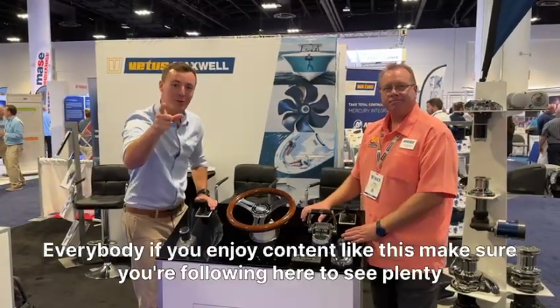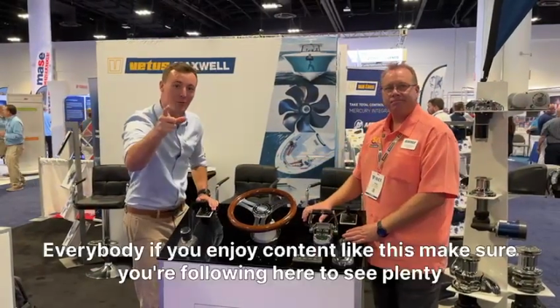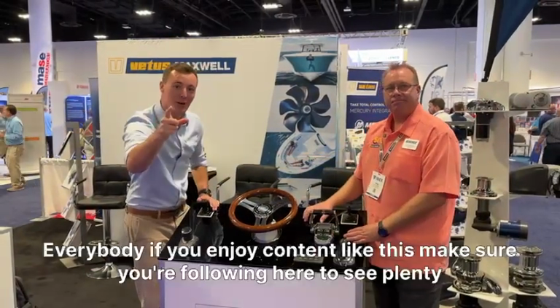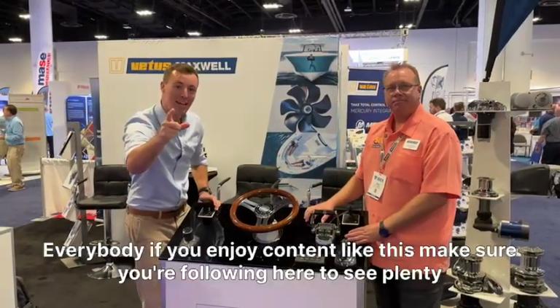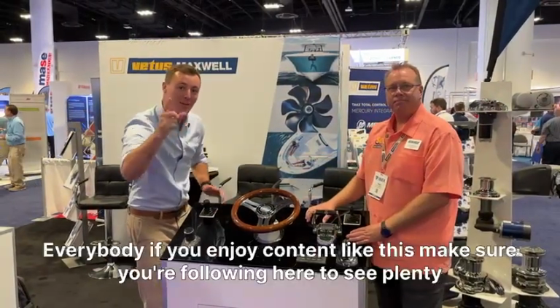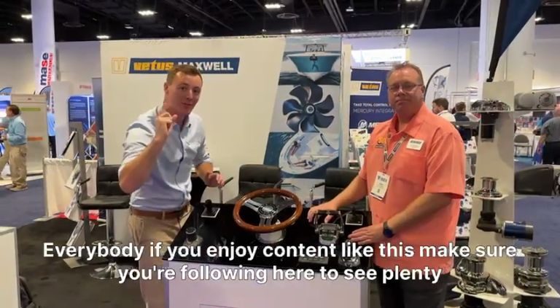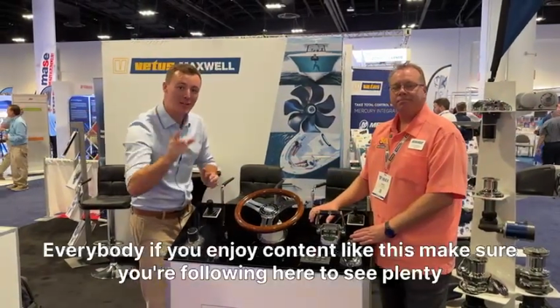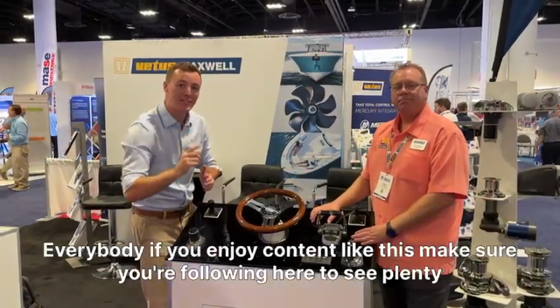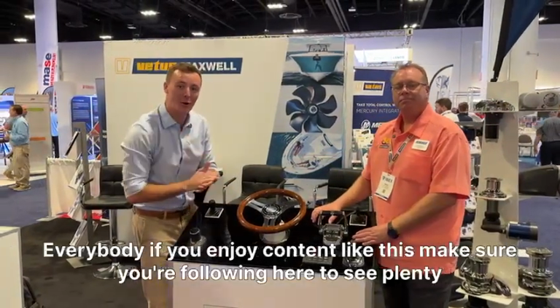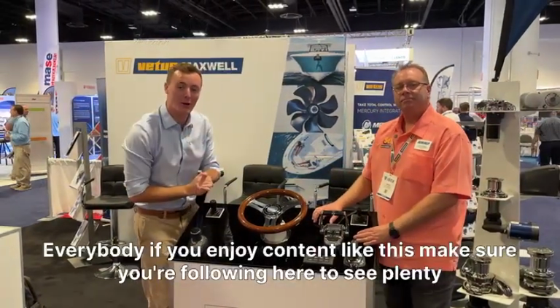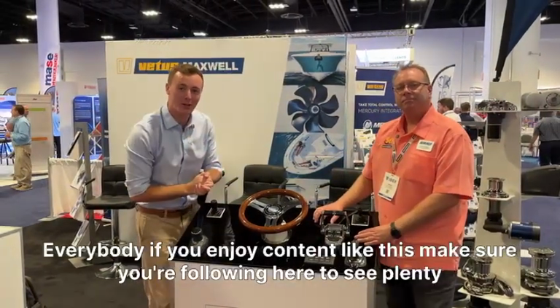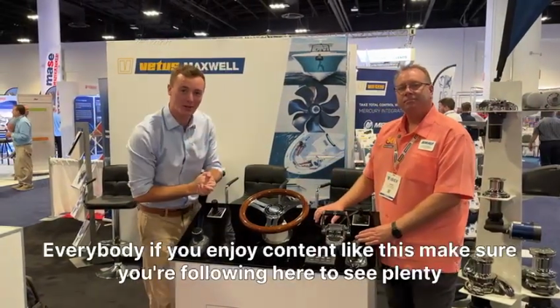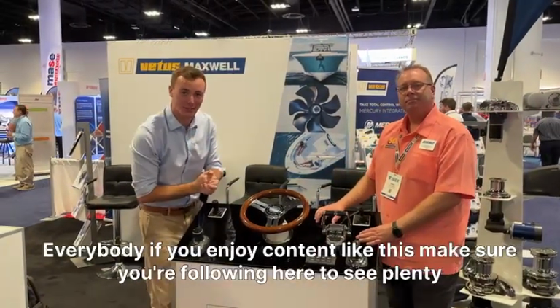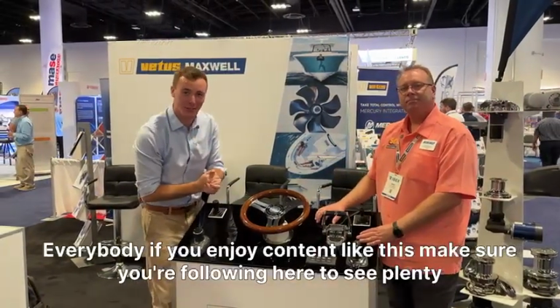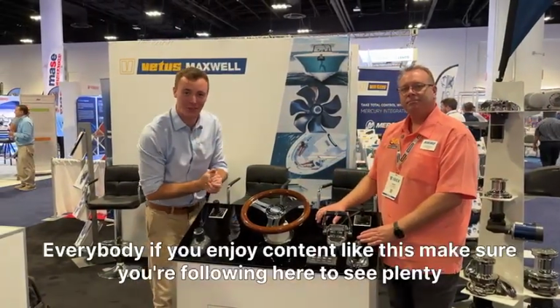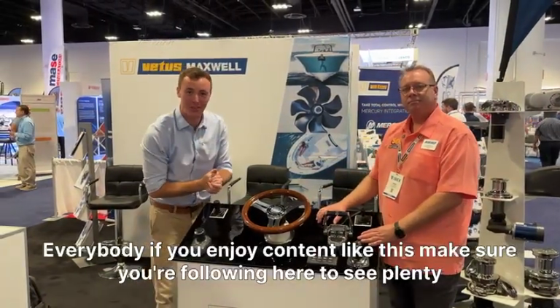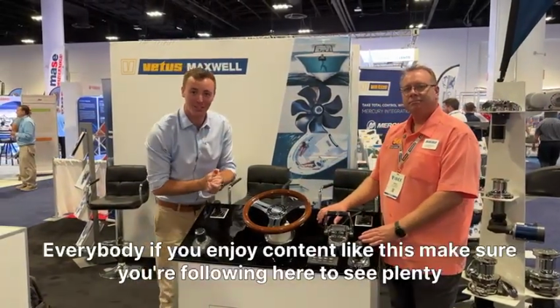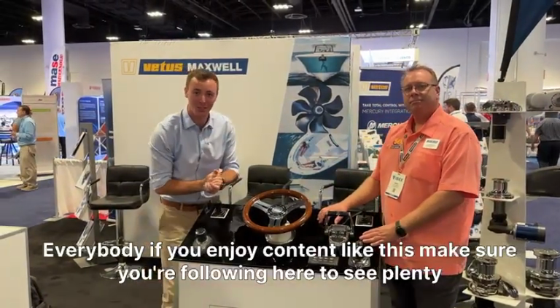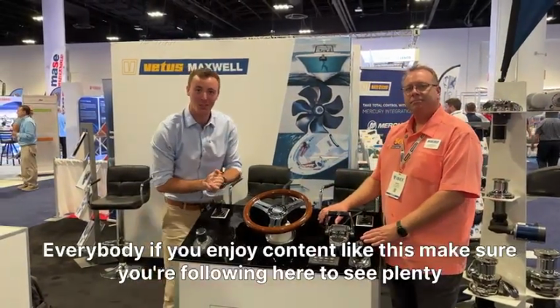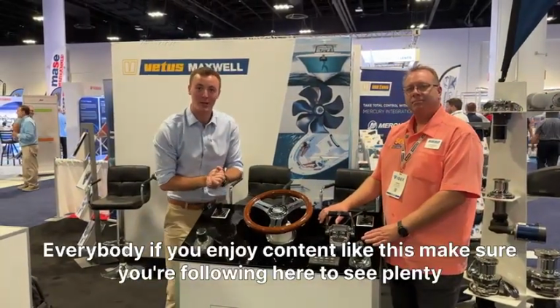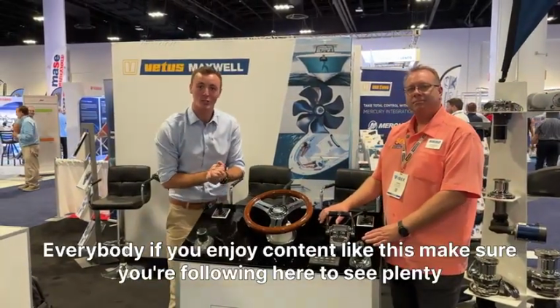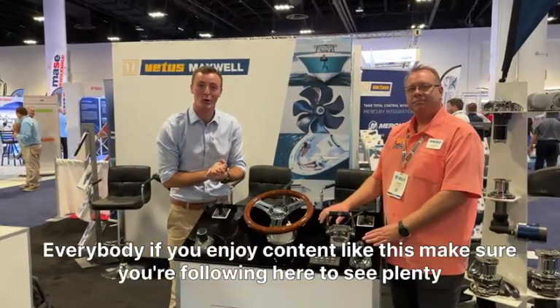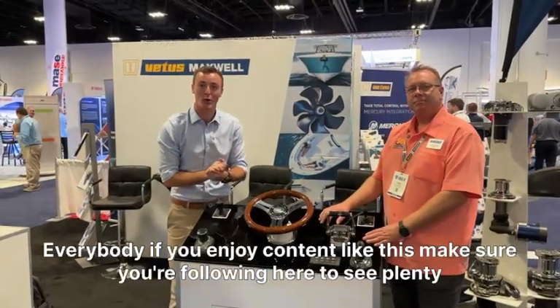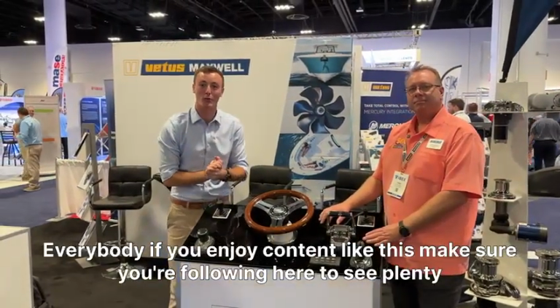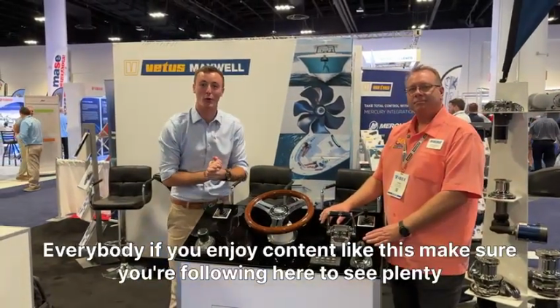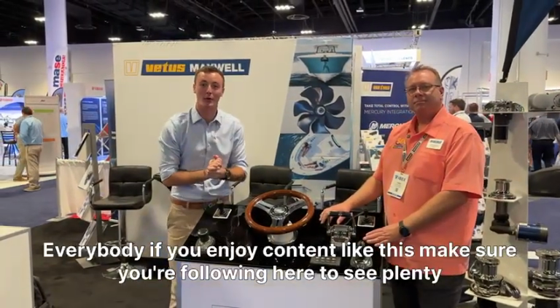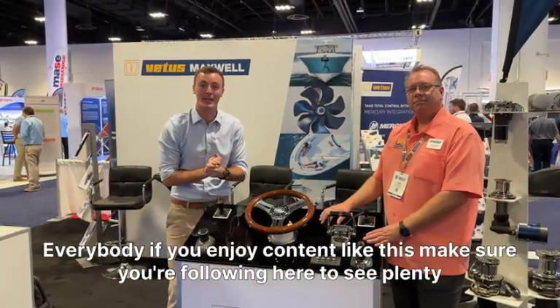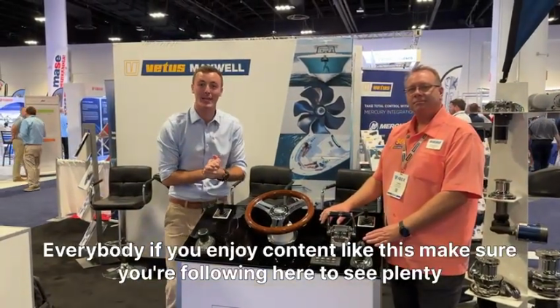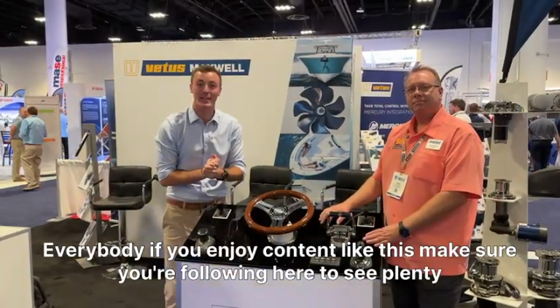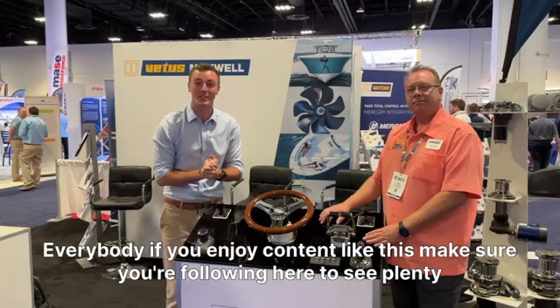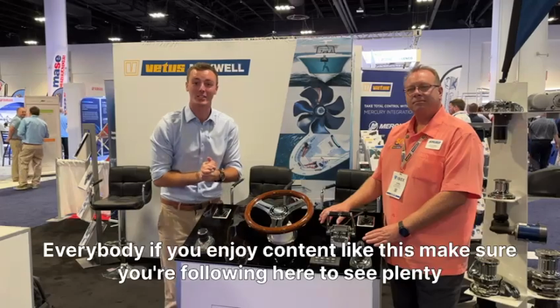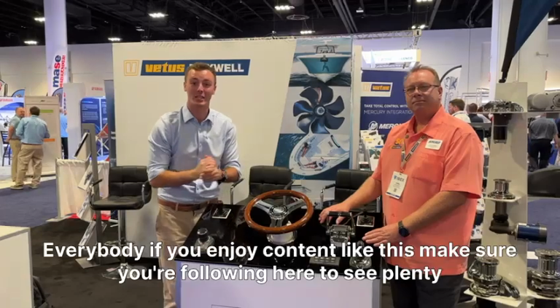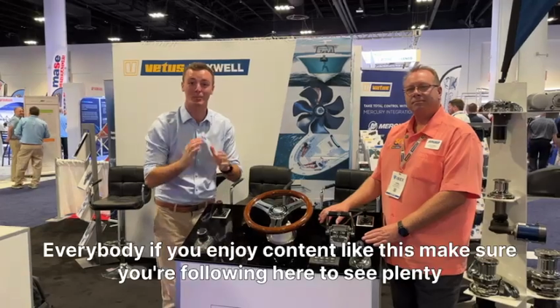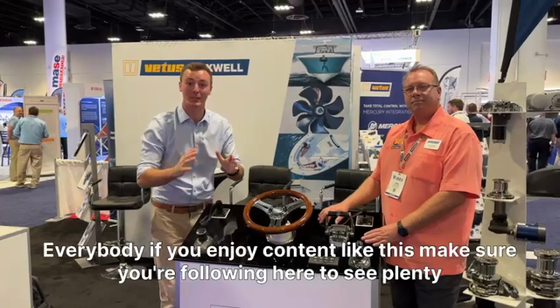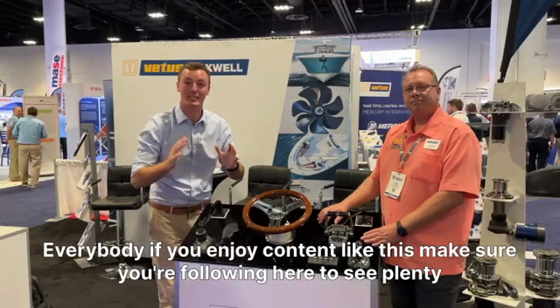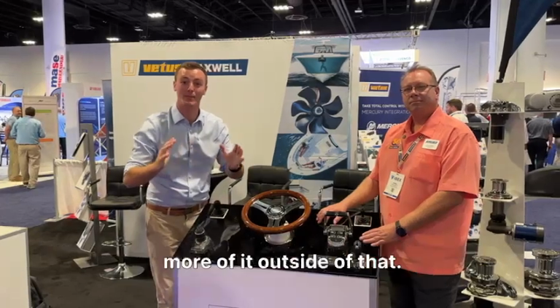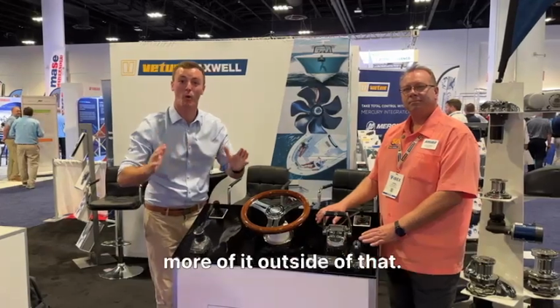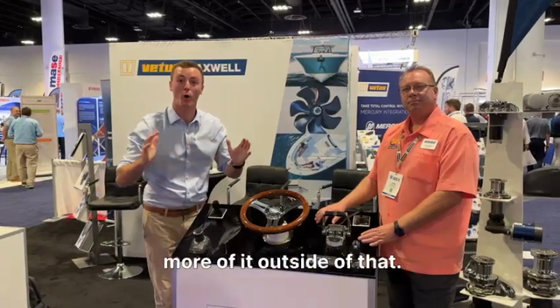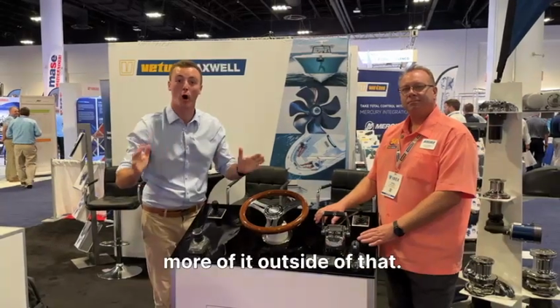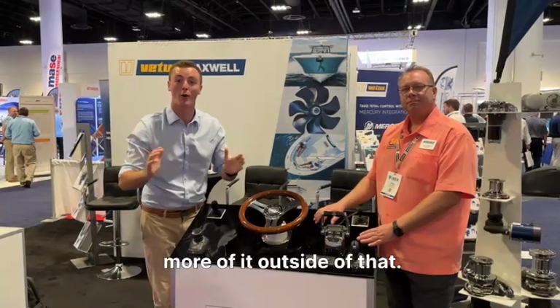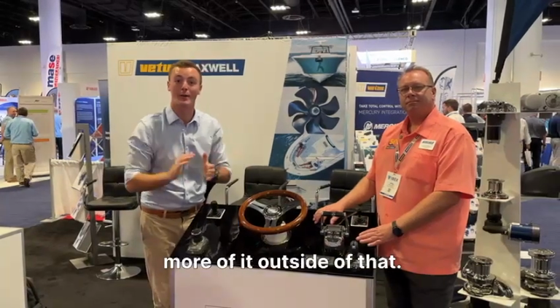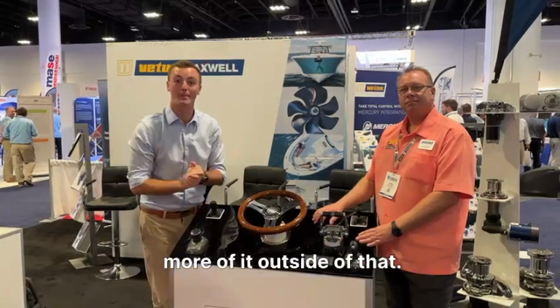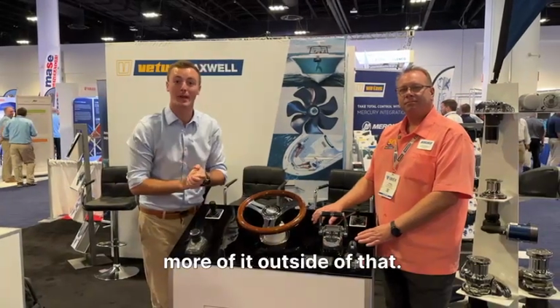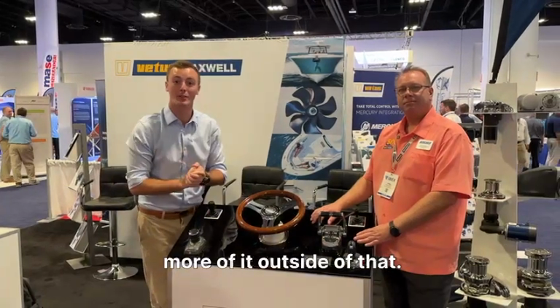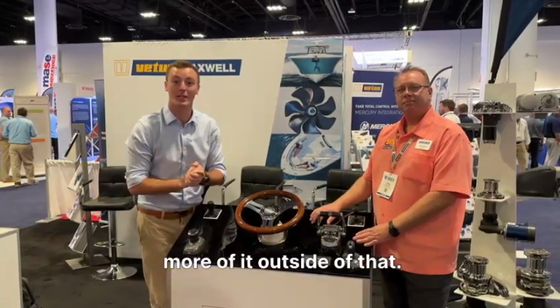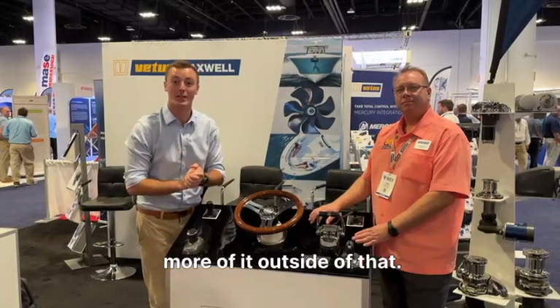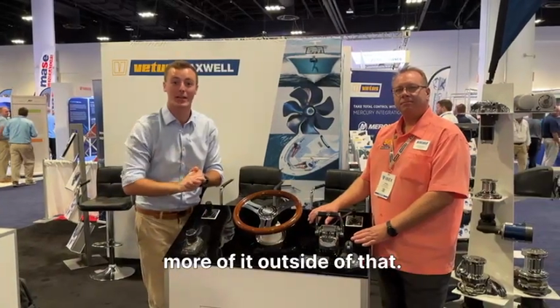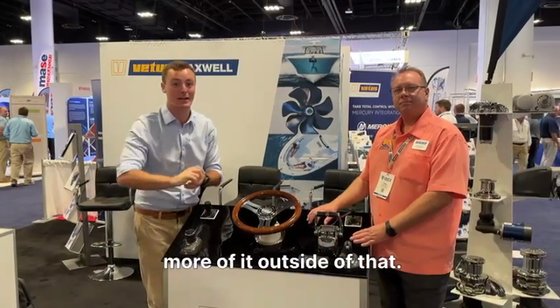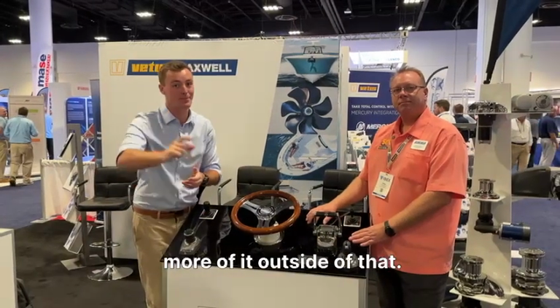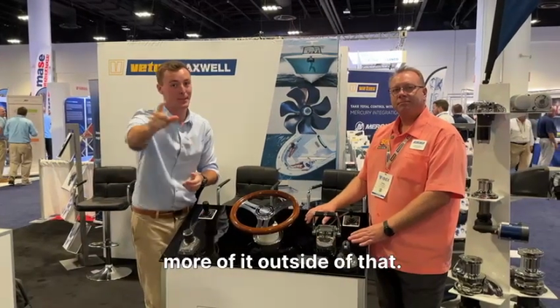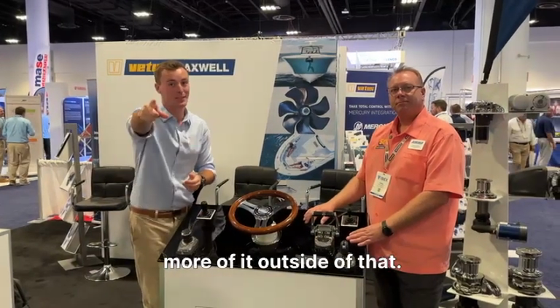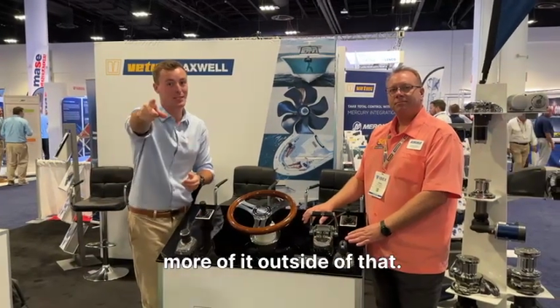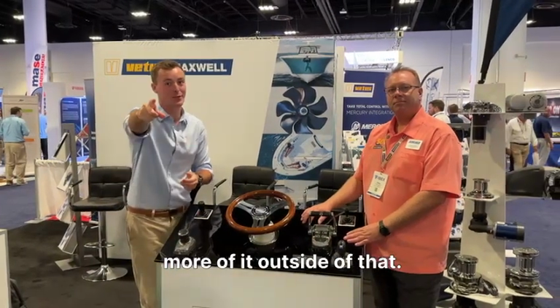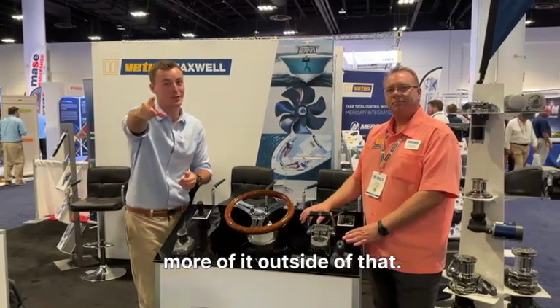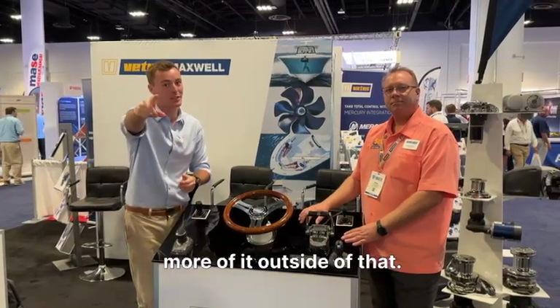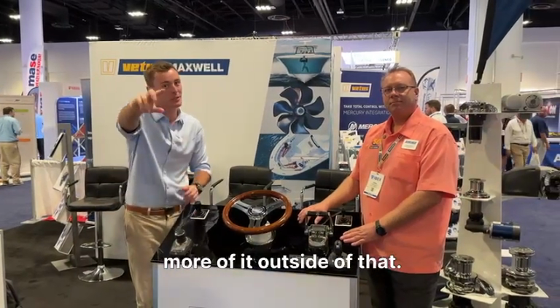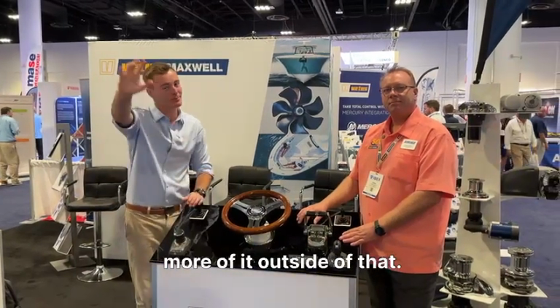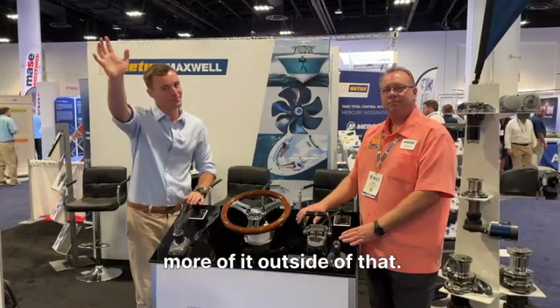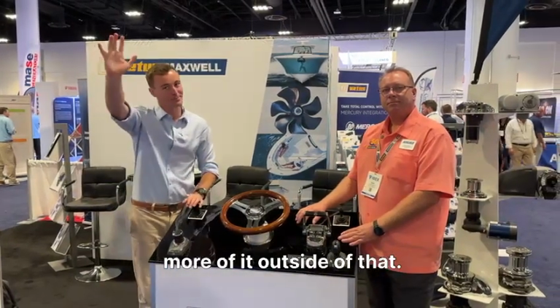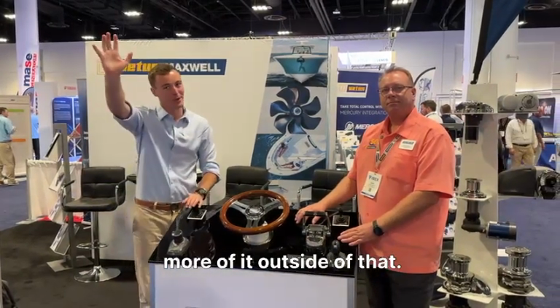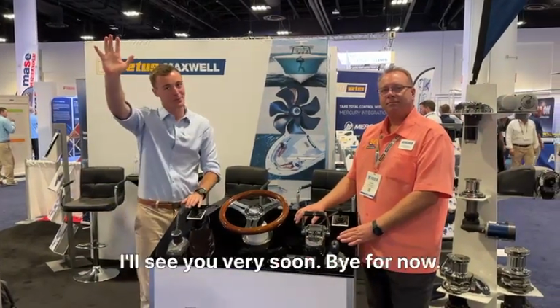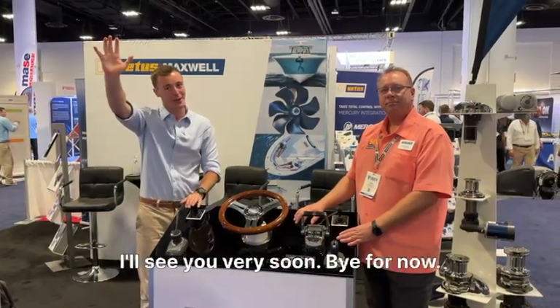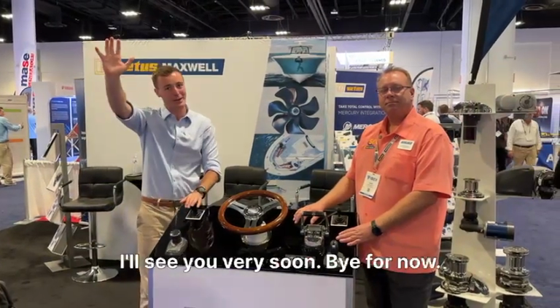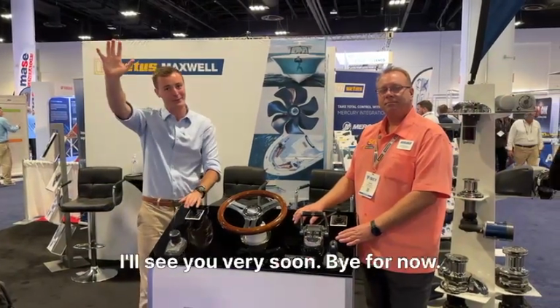If you enjoy content like this, make sure you're following here to see plenty more of it. I'll see you very soon. Bye for now.